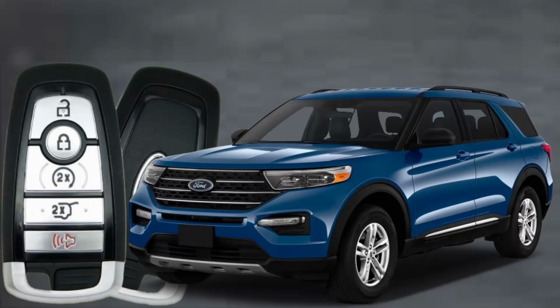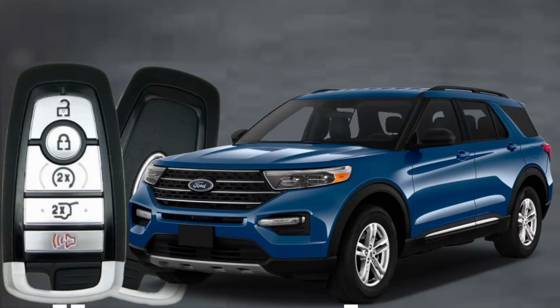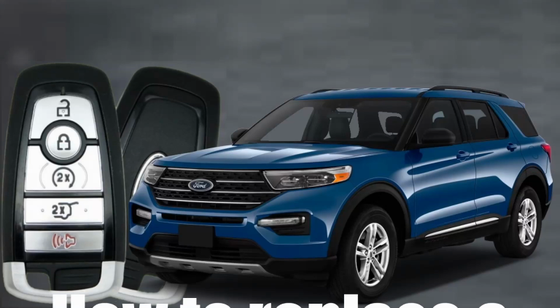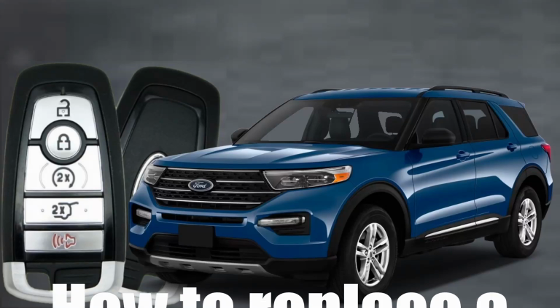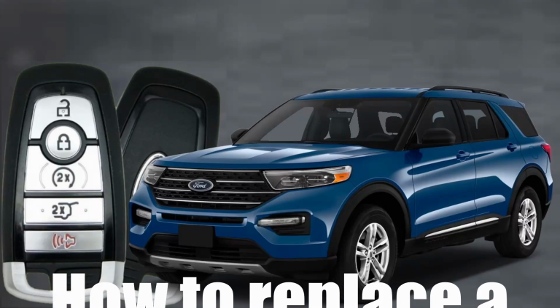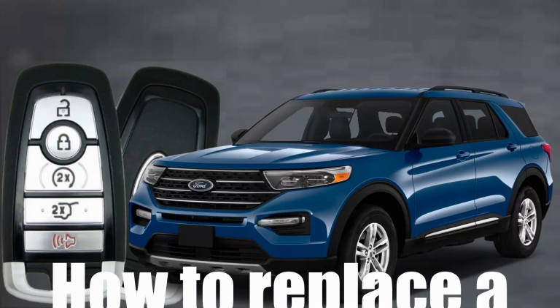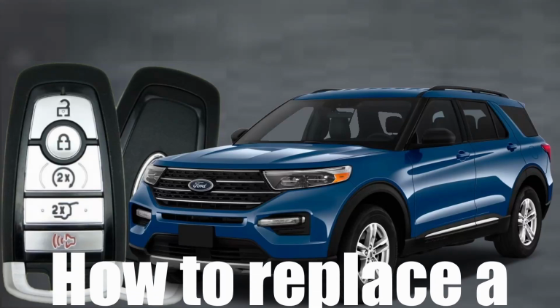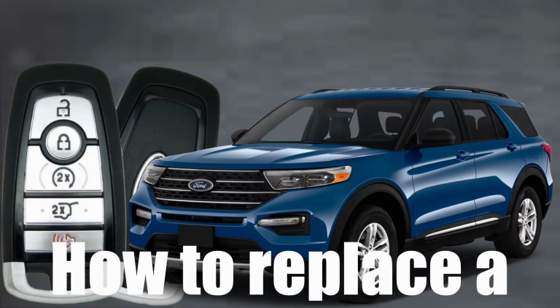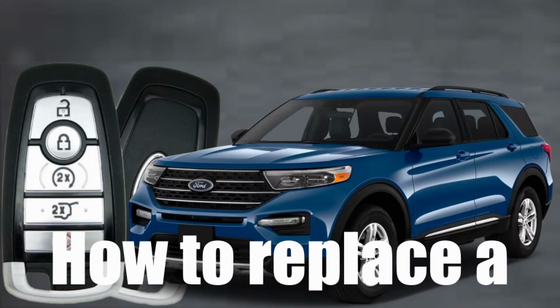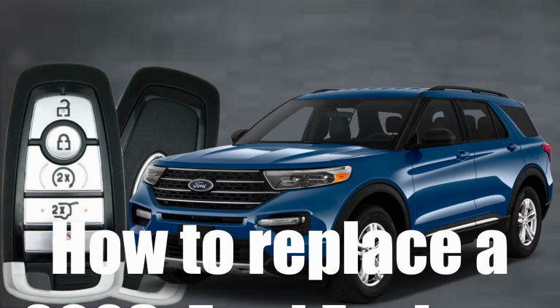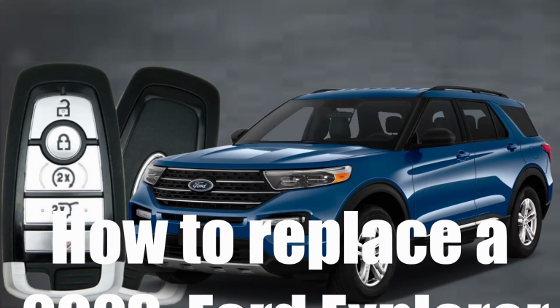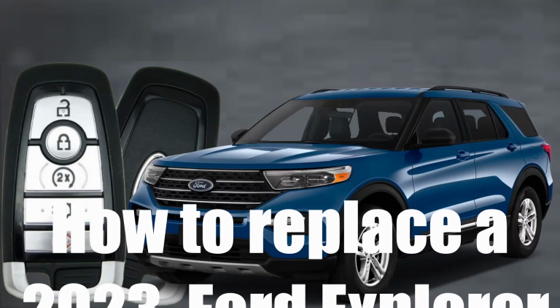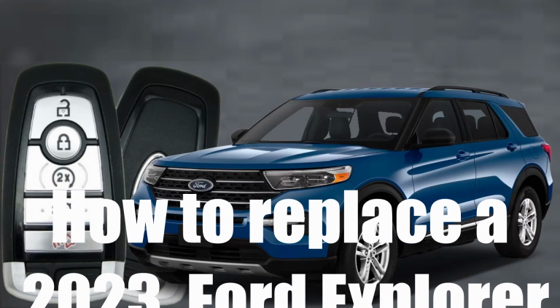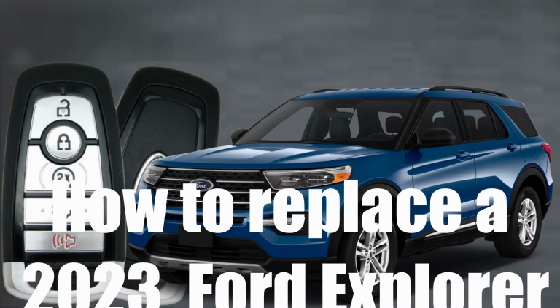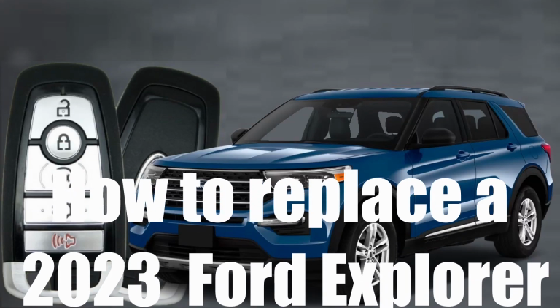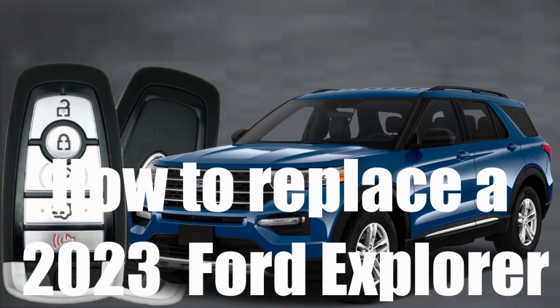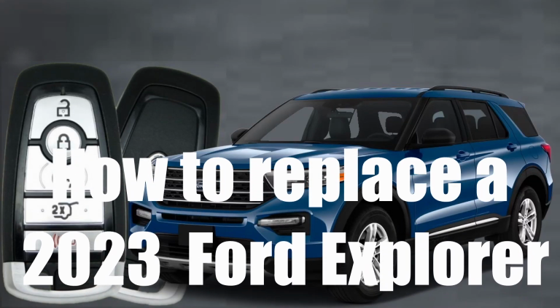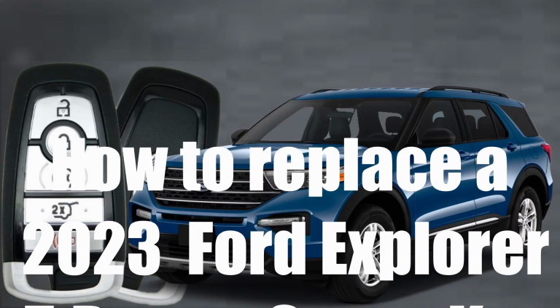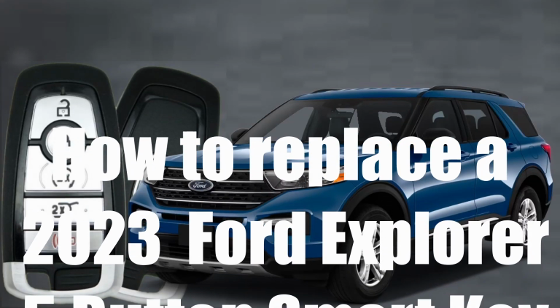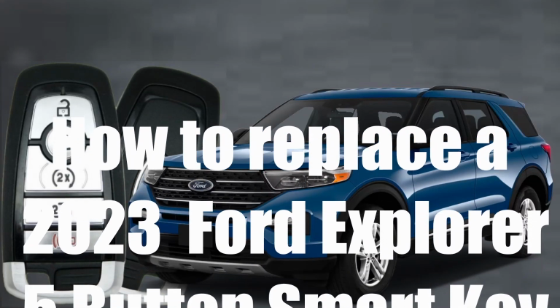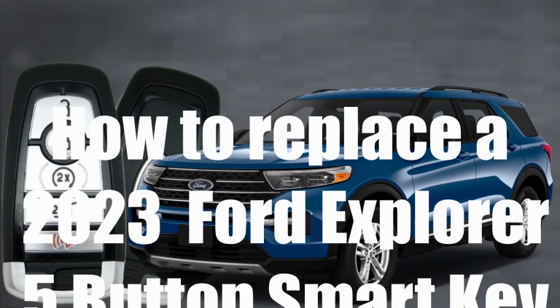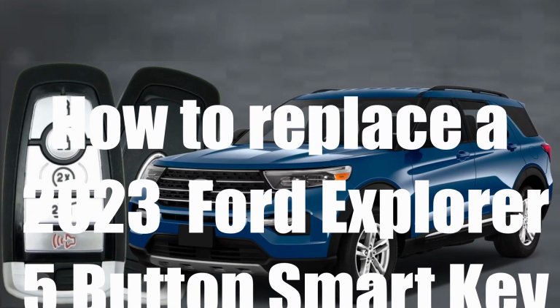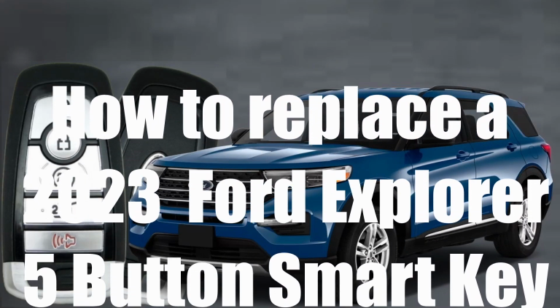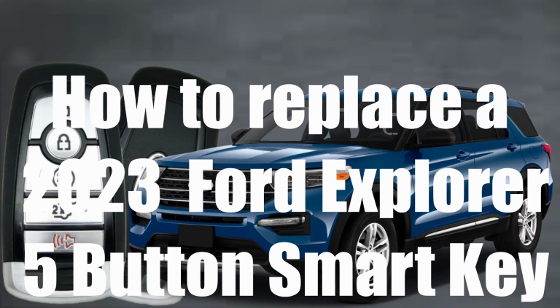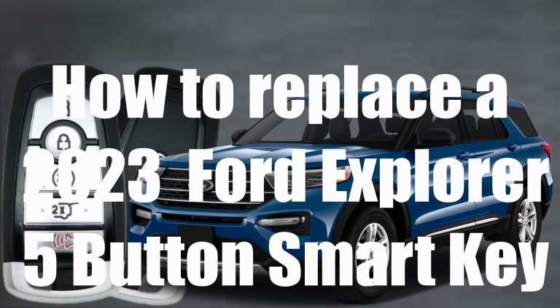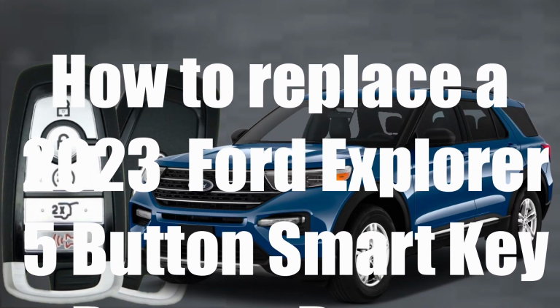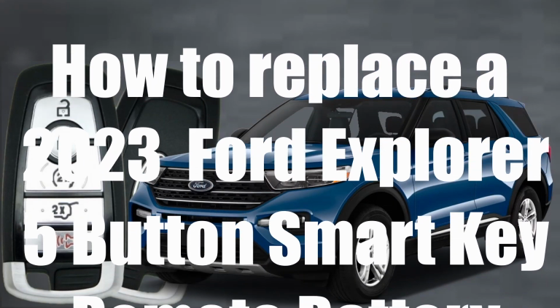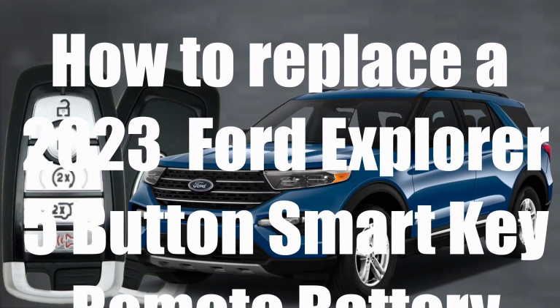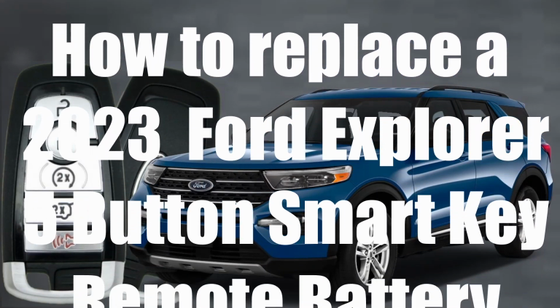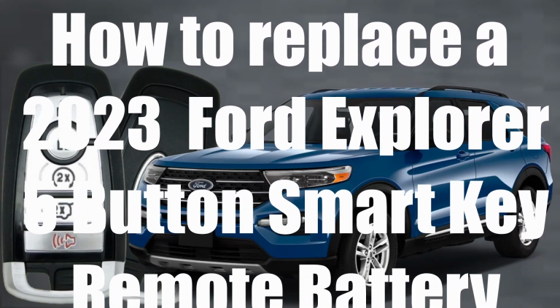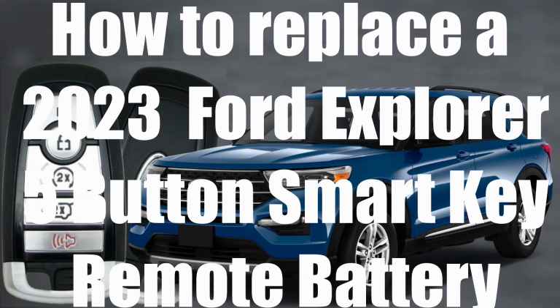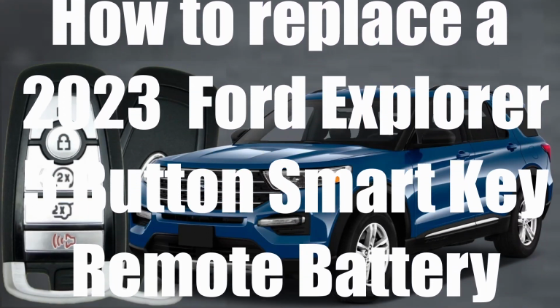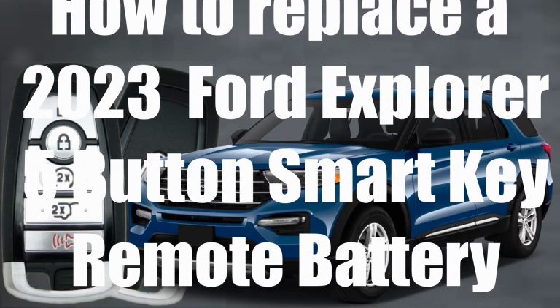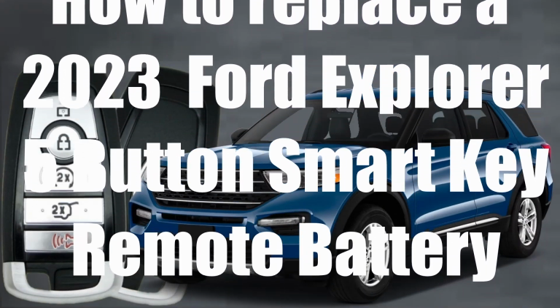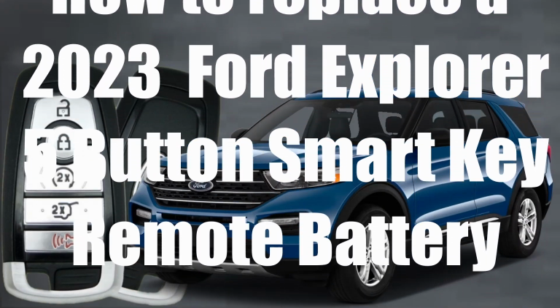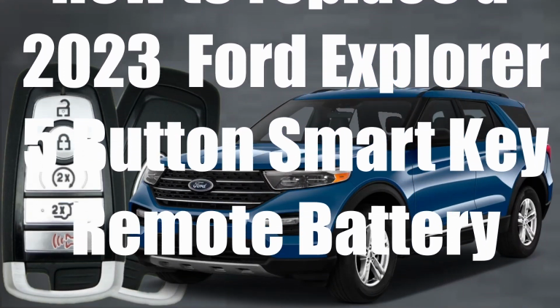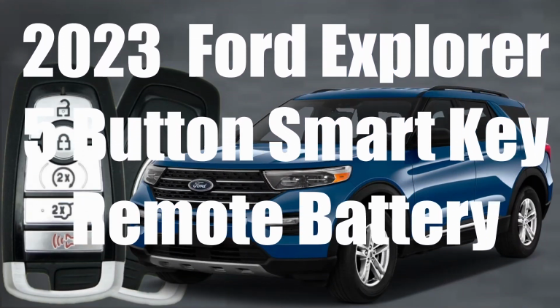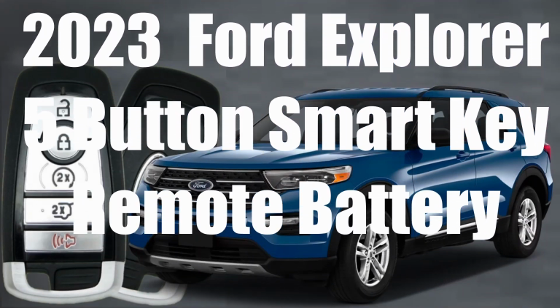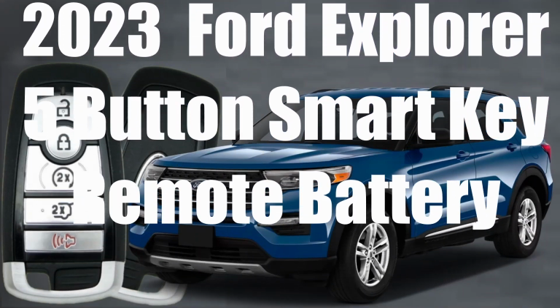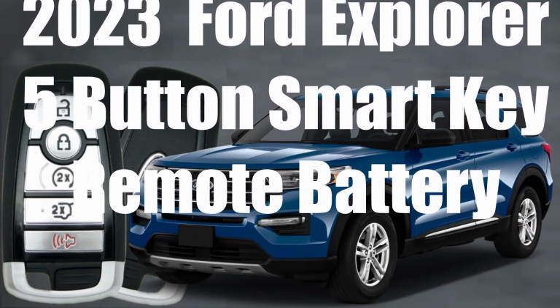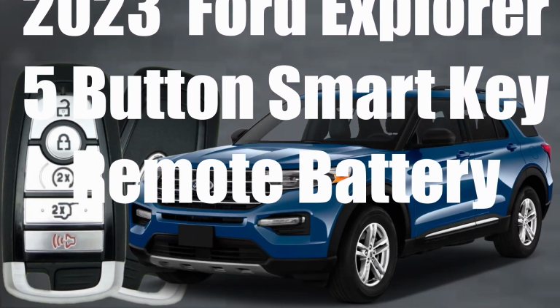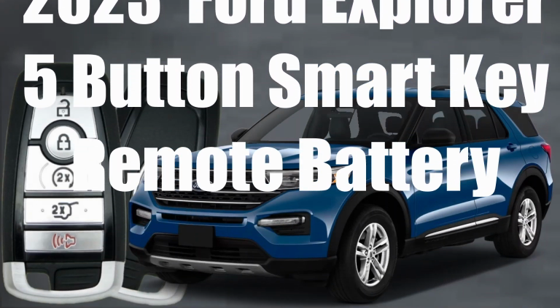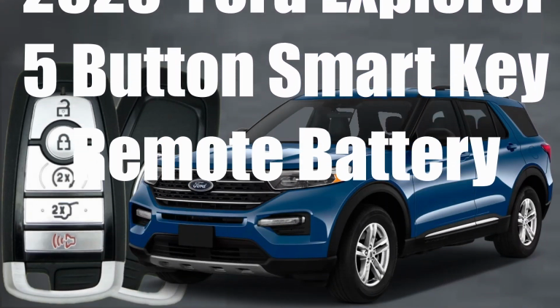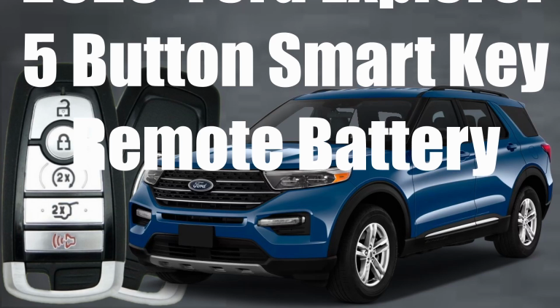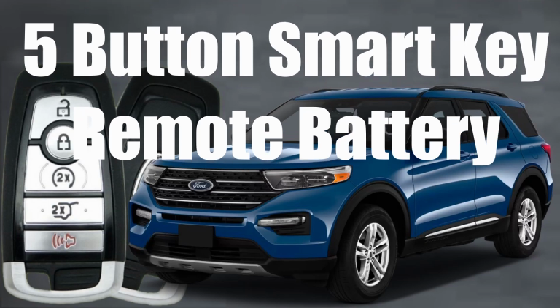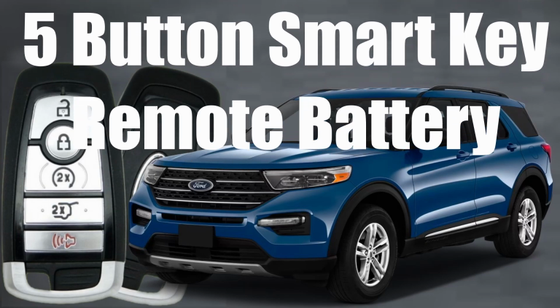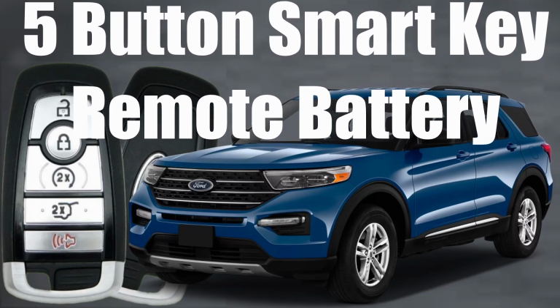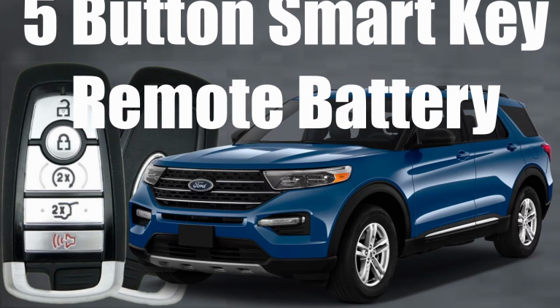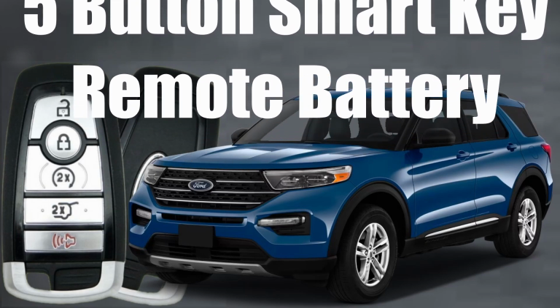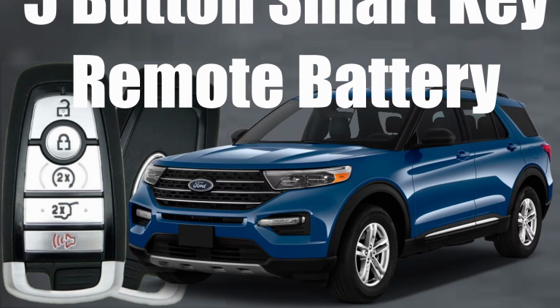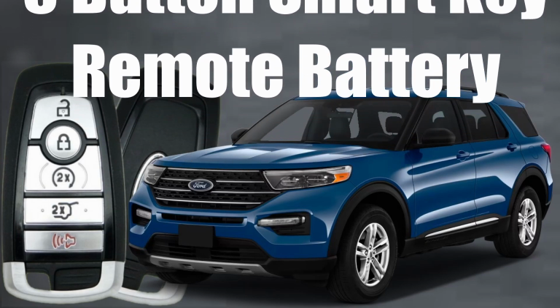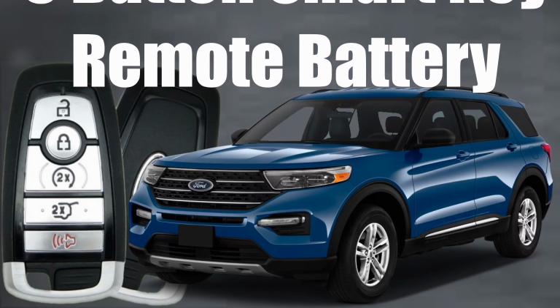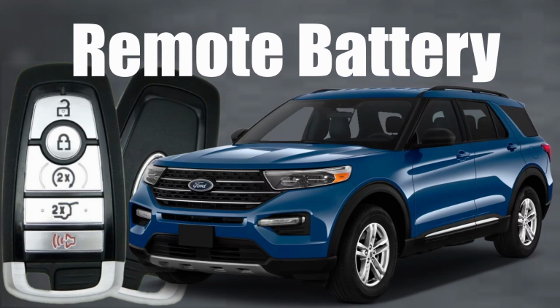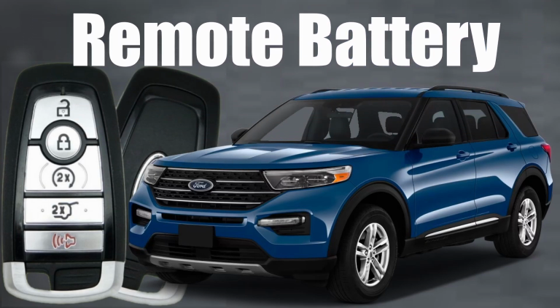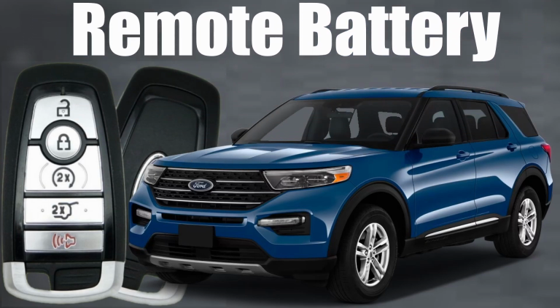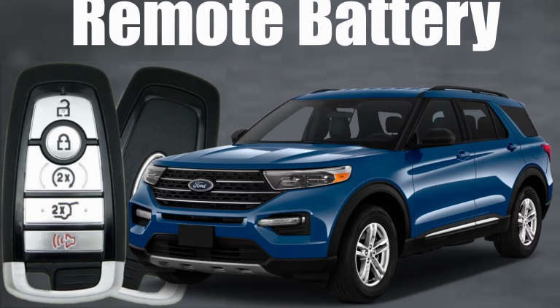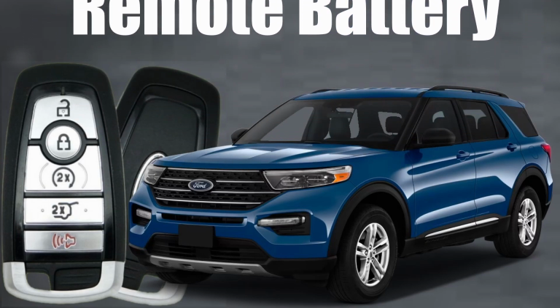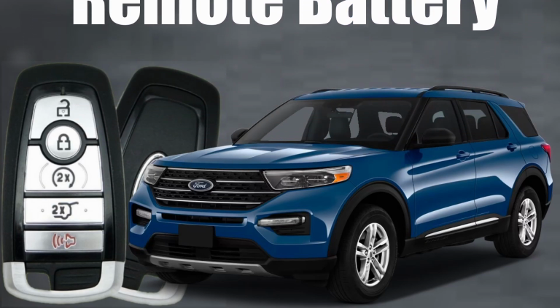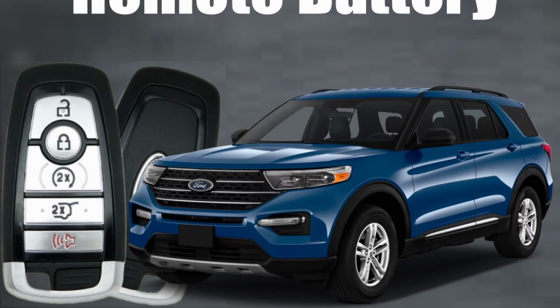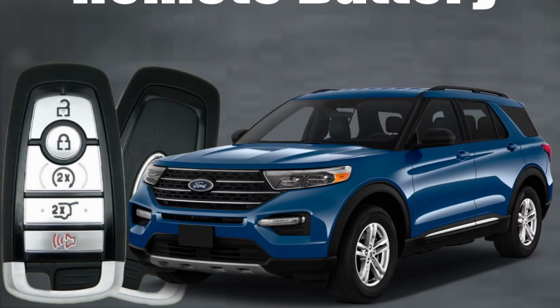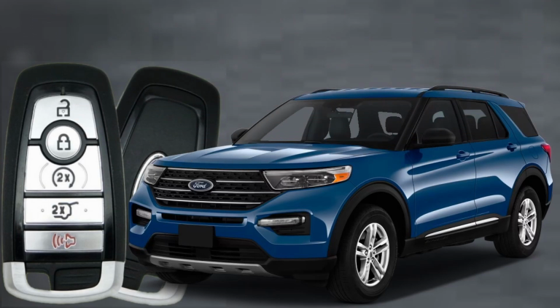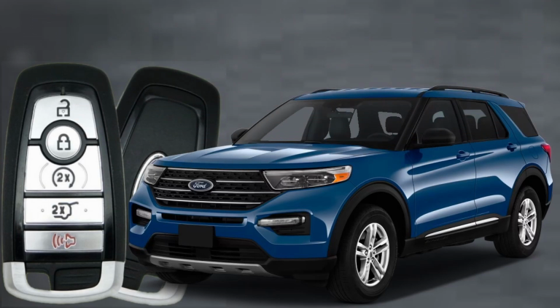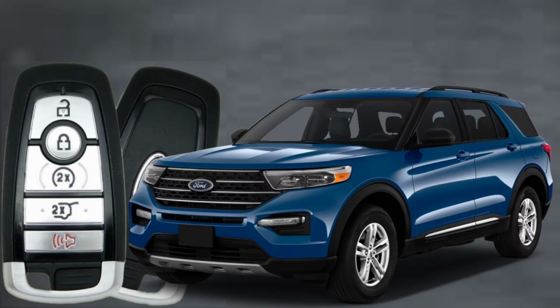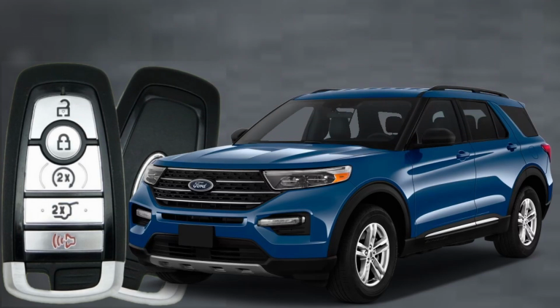How to replace a 2023 Ford Explorer five-button smart key remote battery. Here's Sergeant Locksmith to show you how.